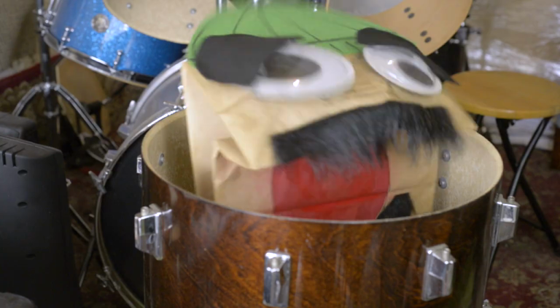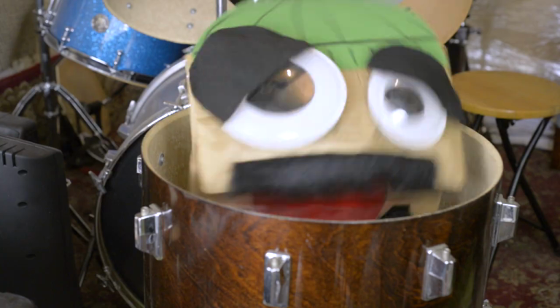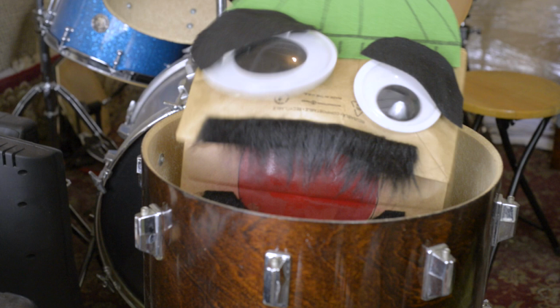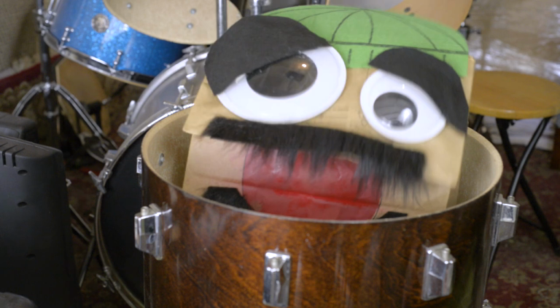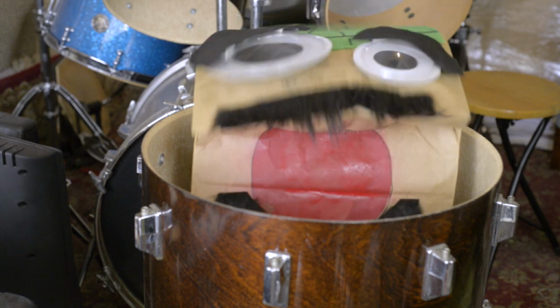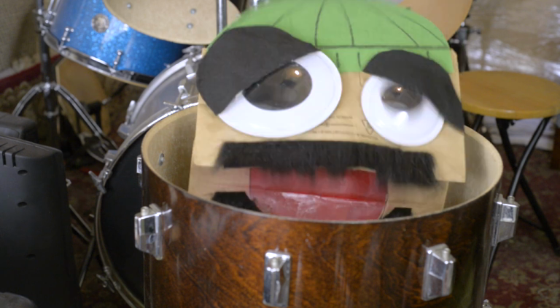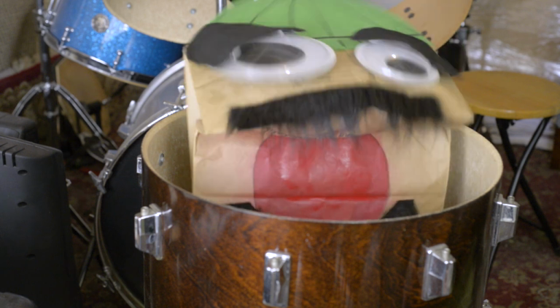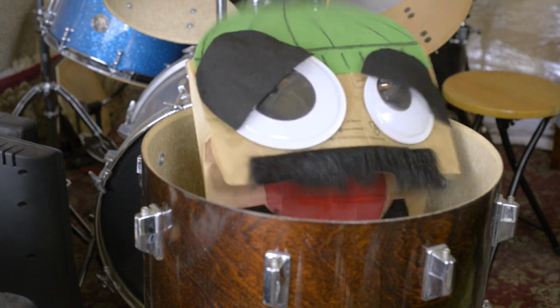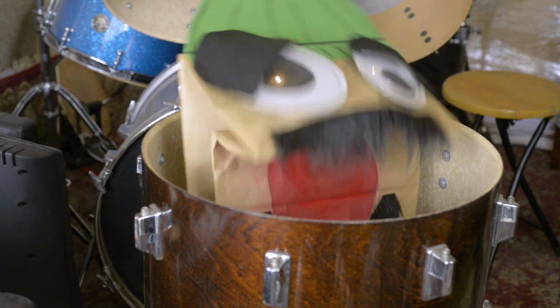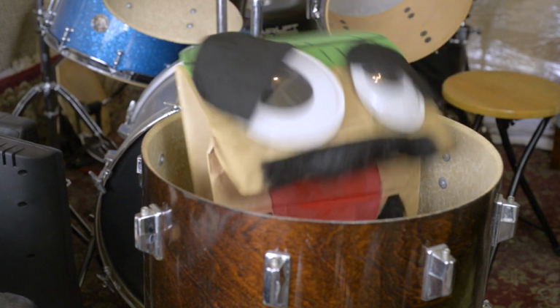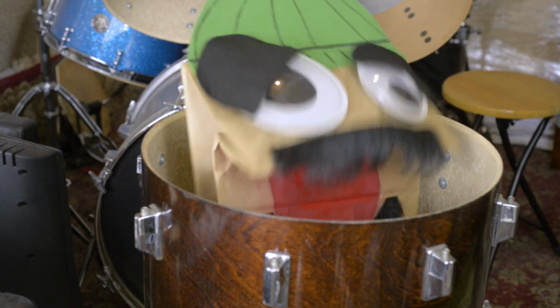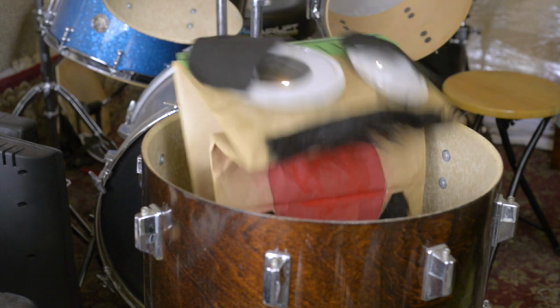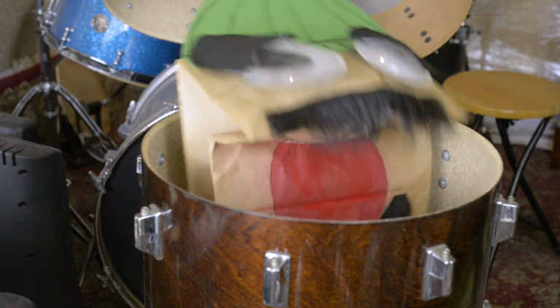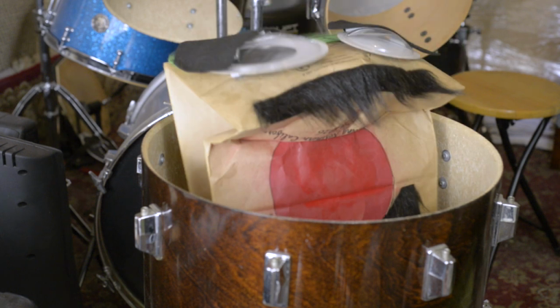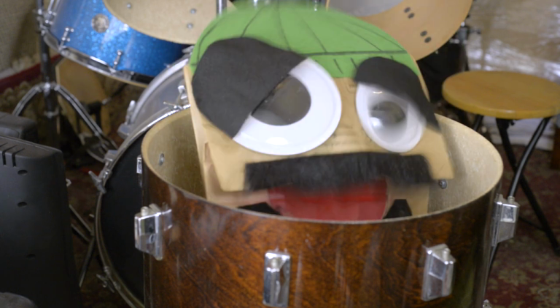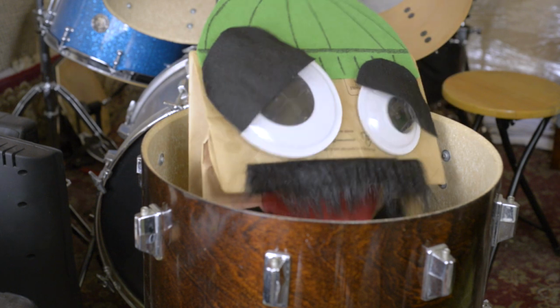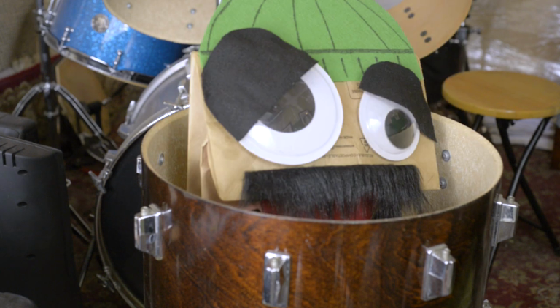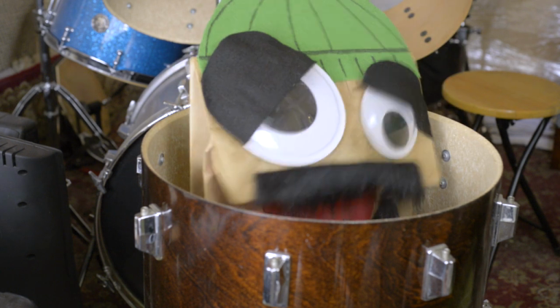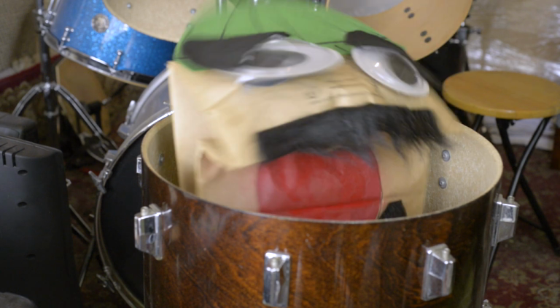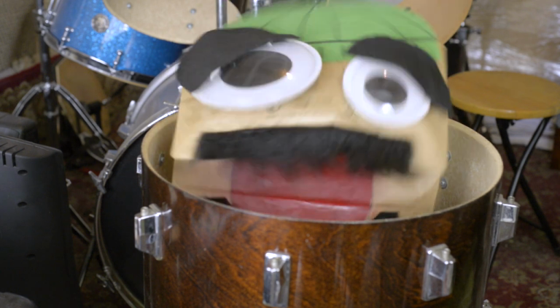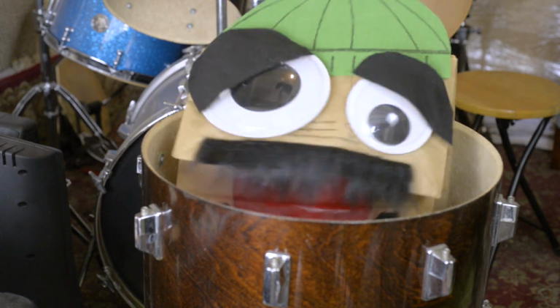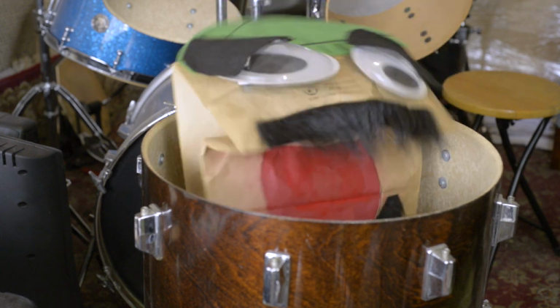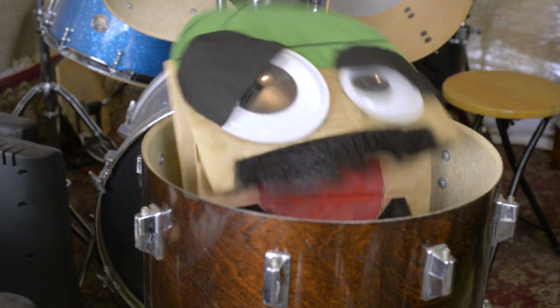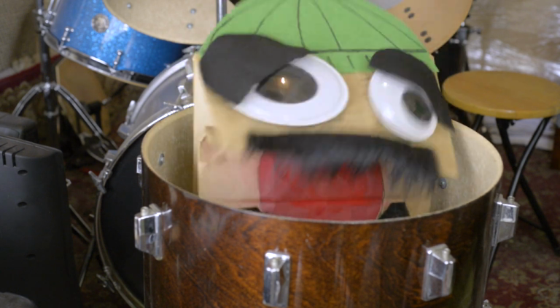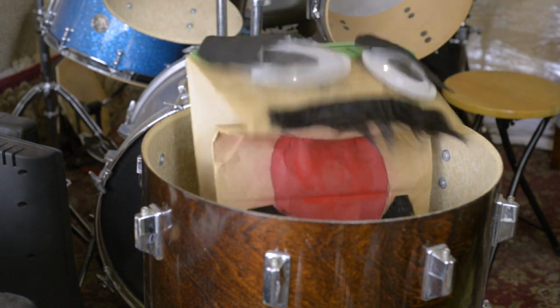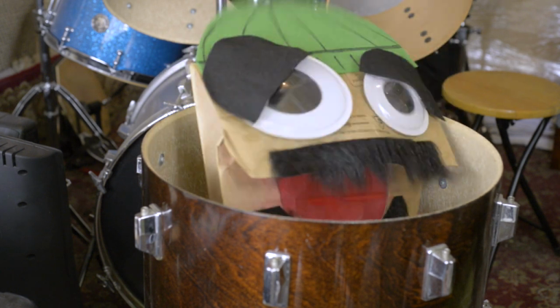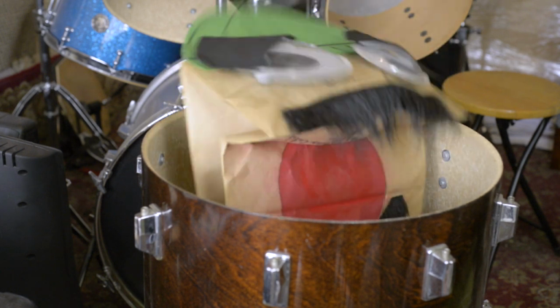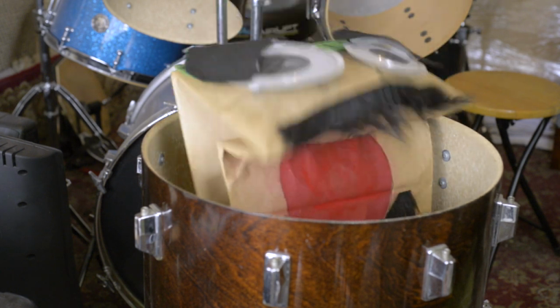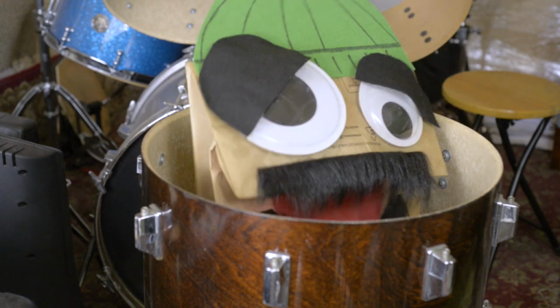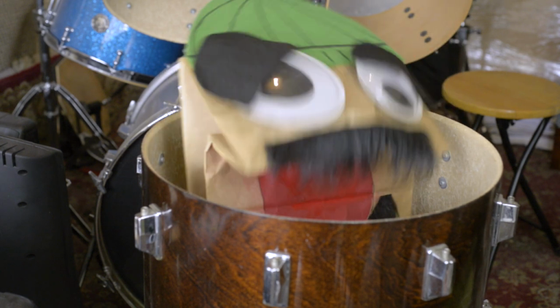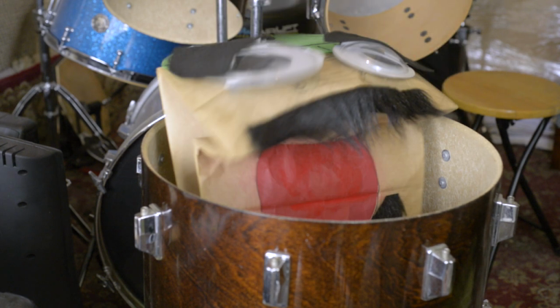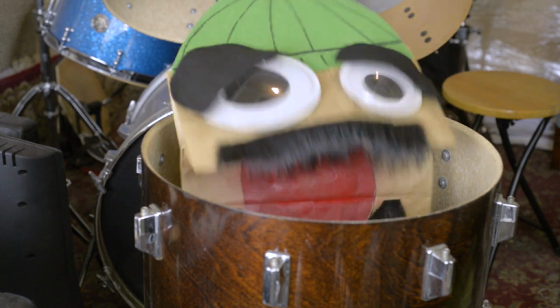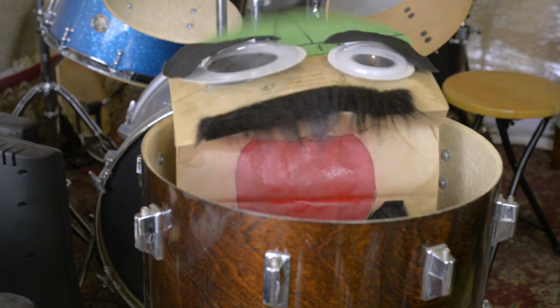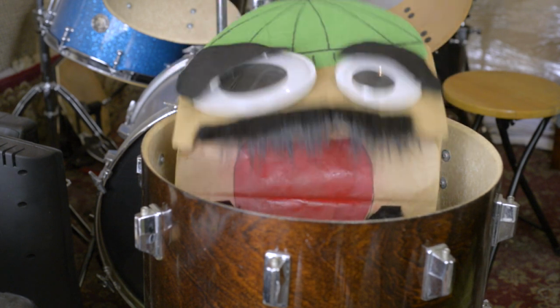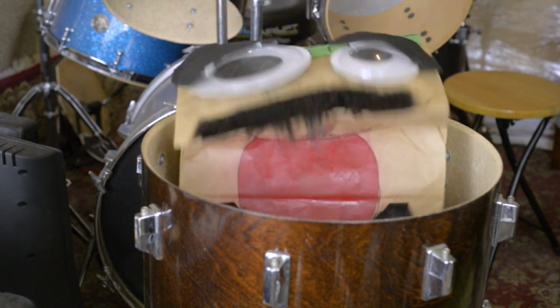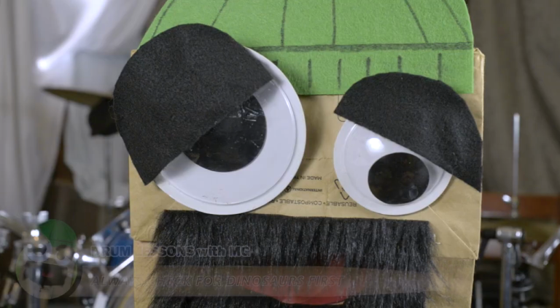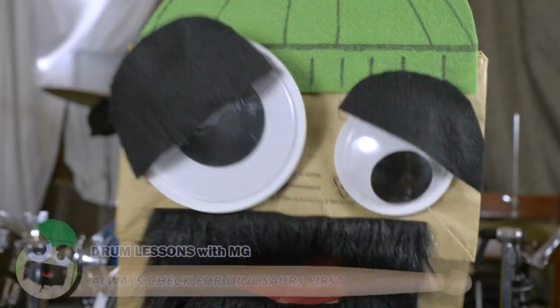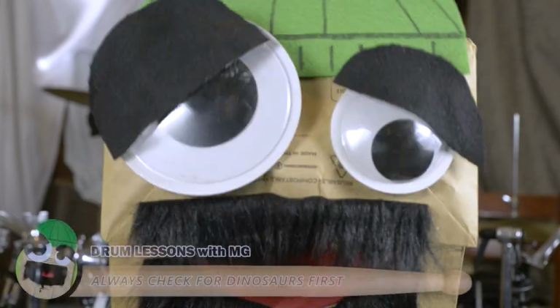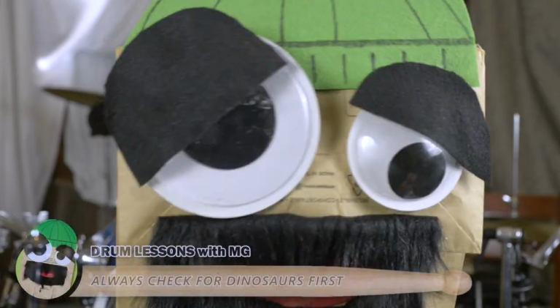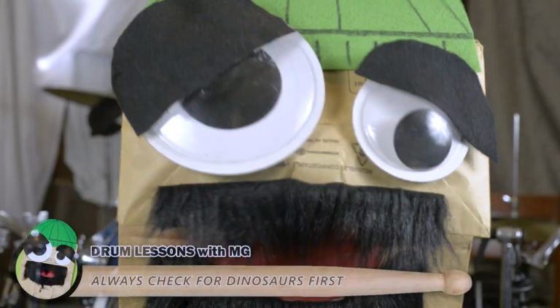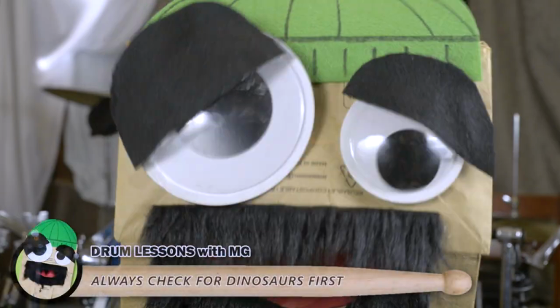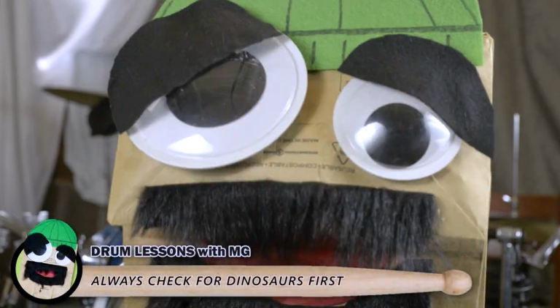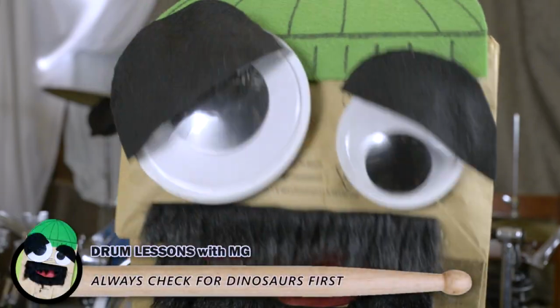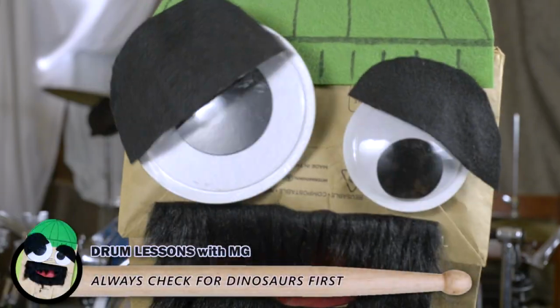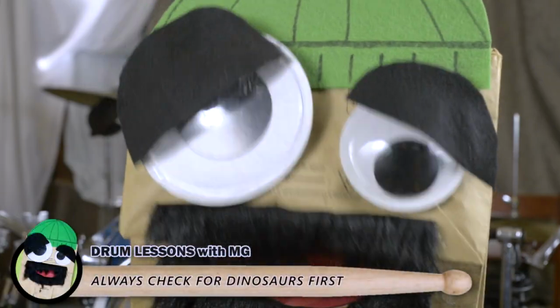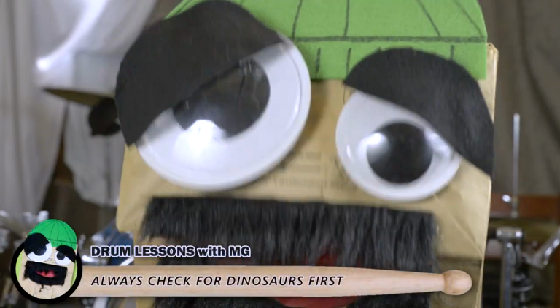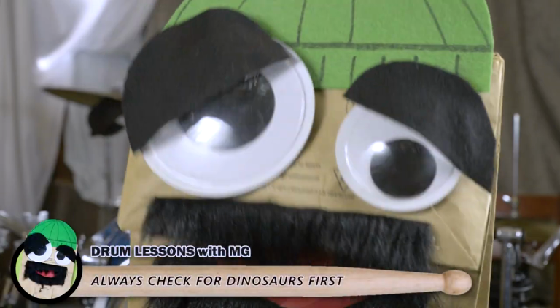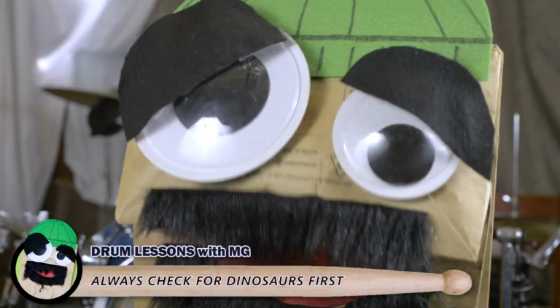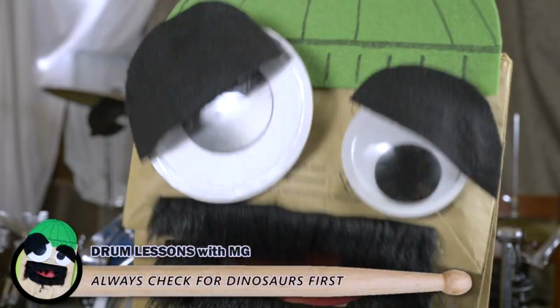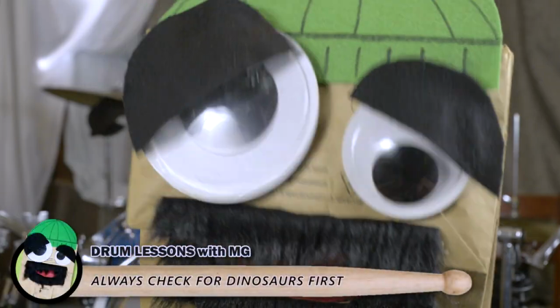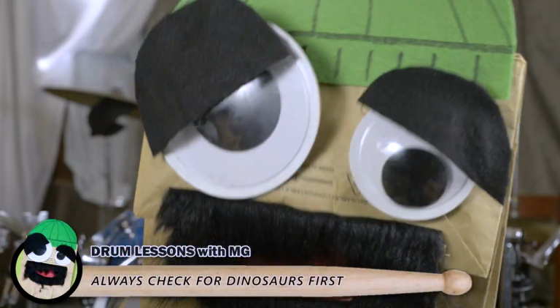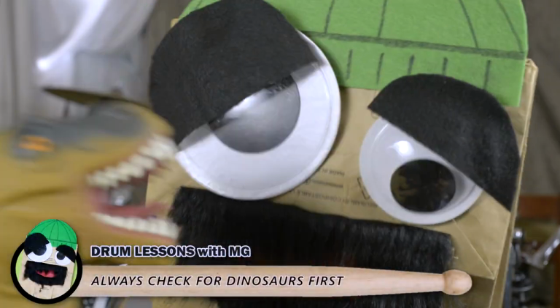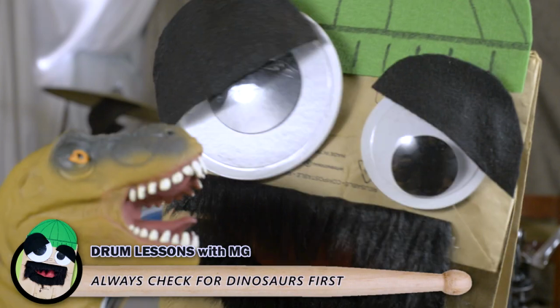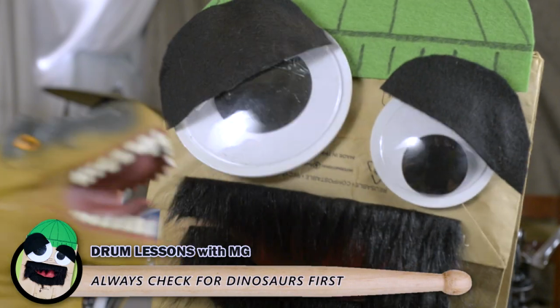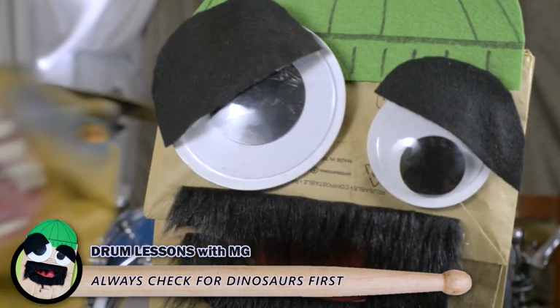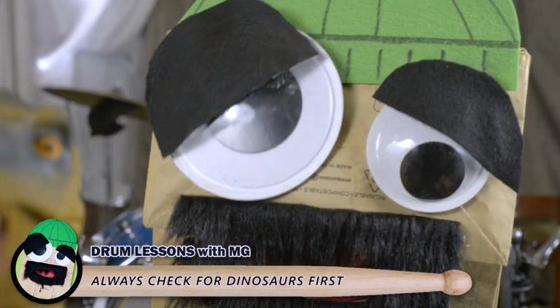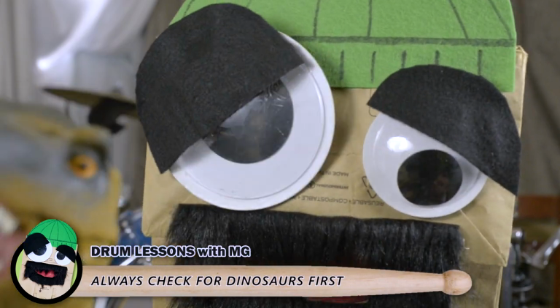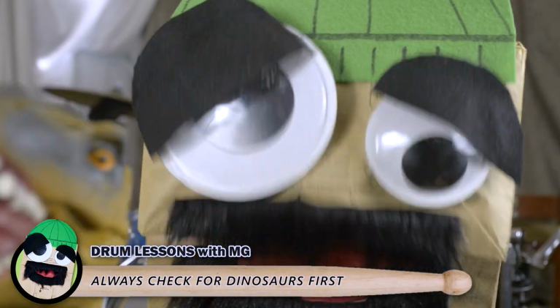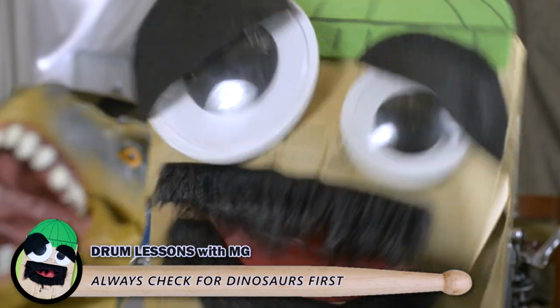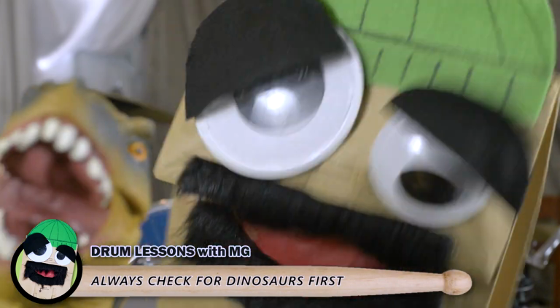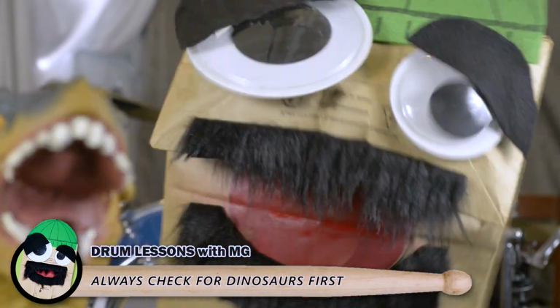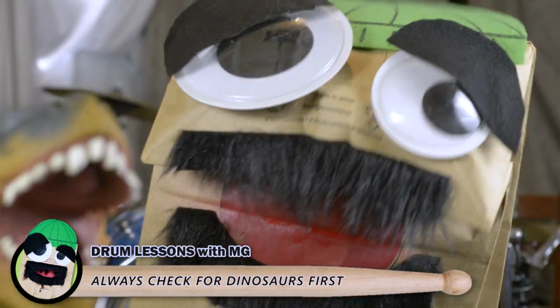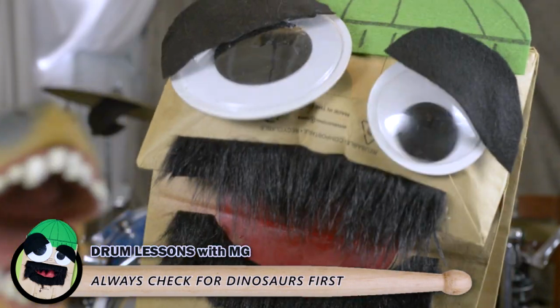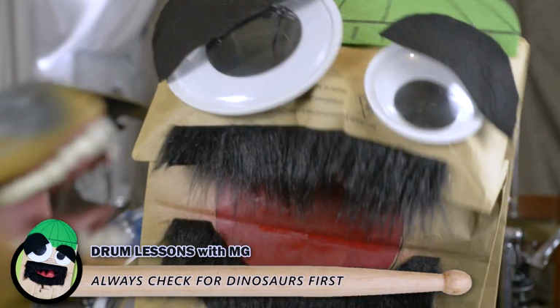That's all for today. And remember this important tip: always check for dinosaurs before you change your drum heads.